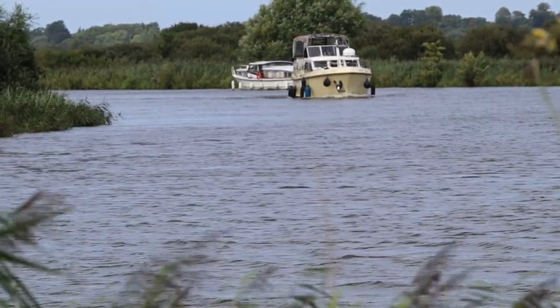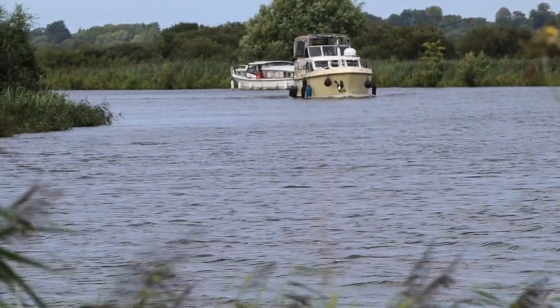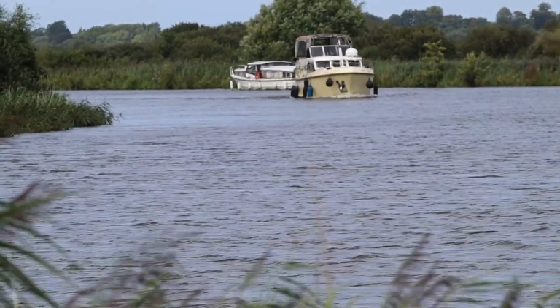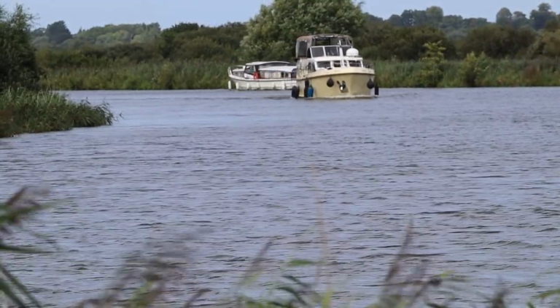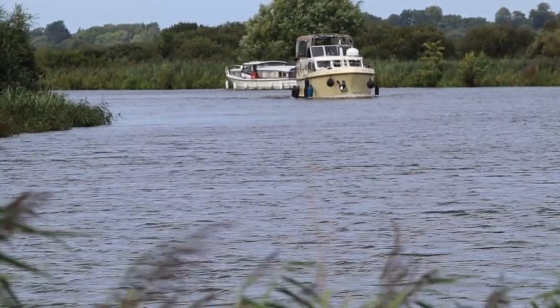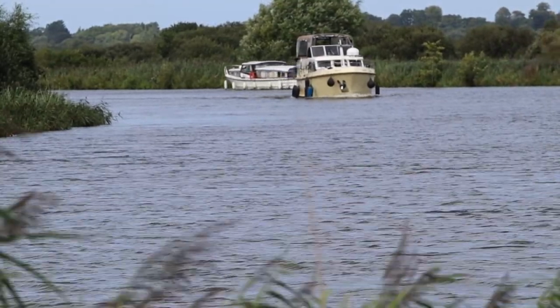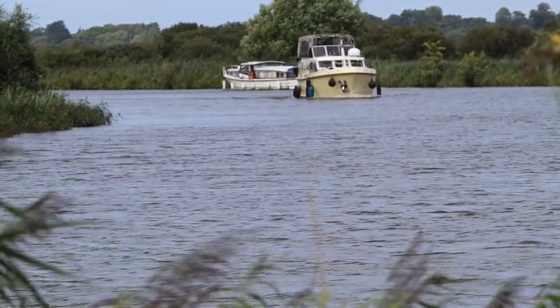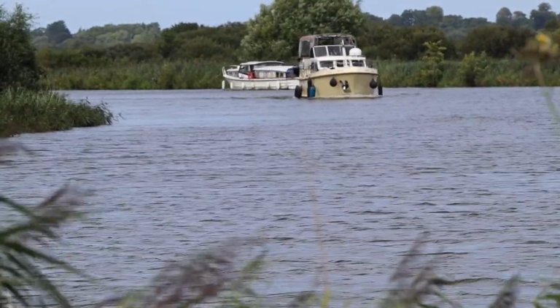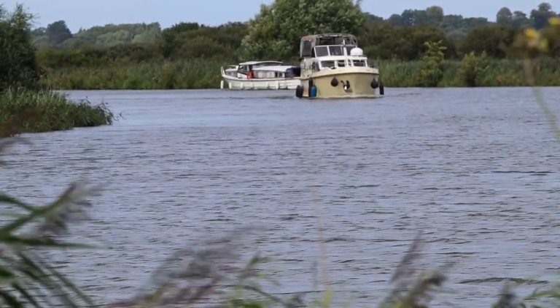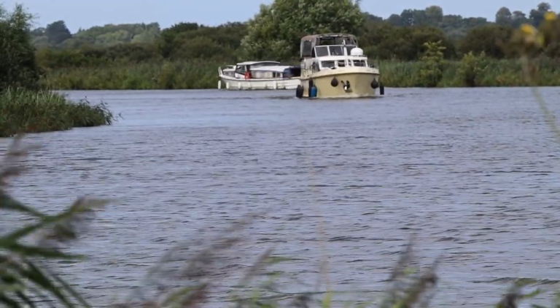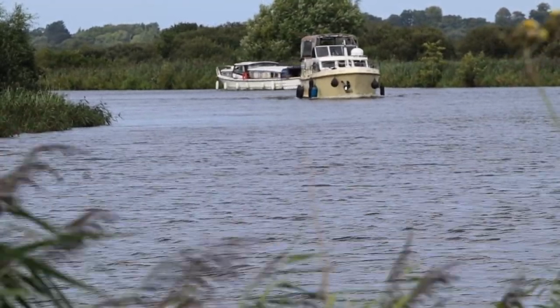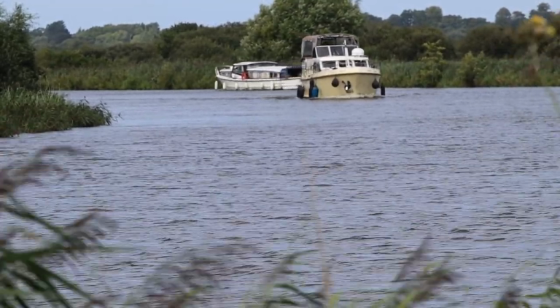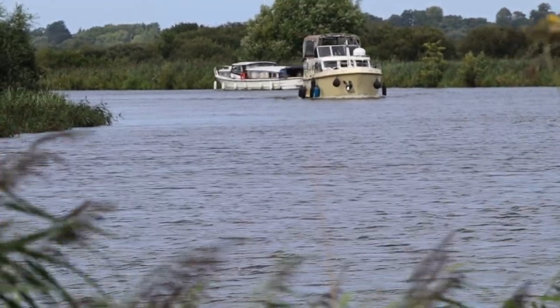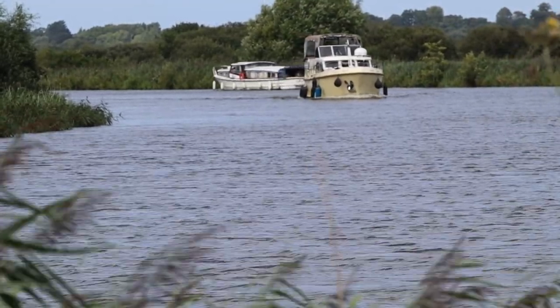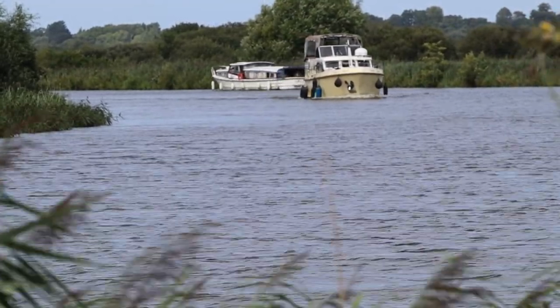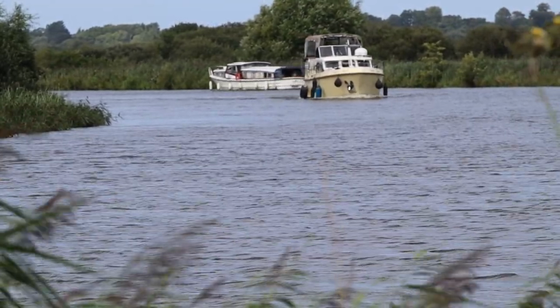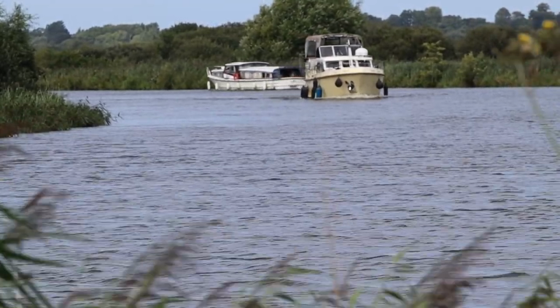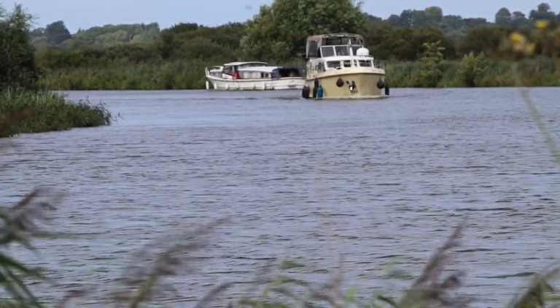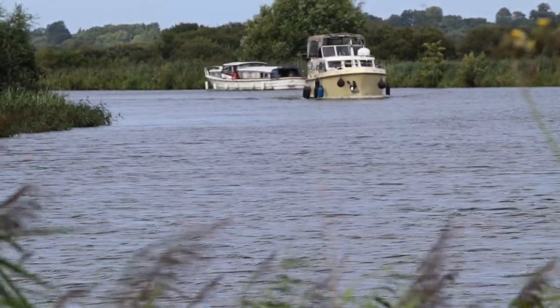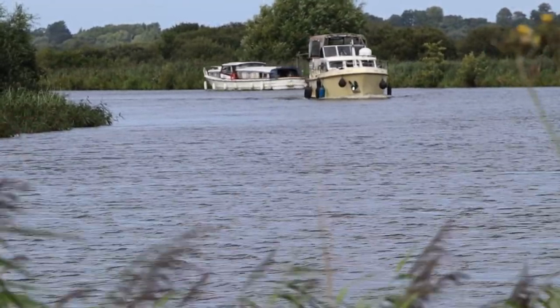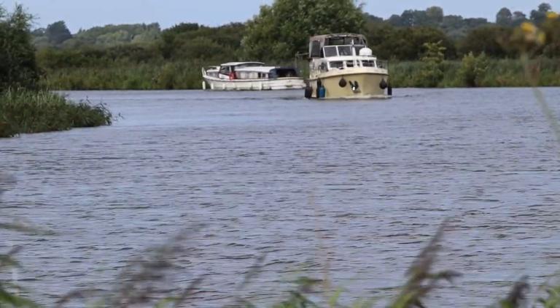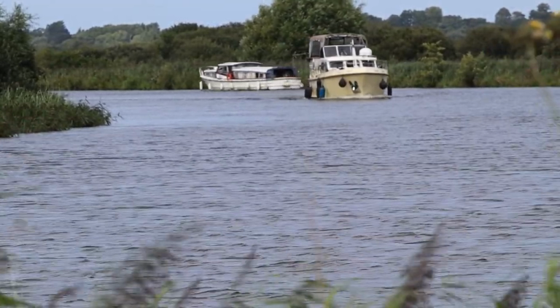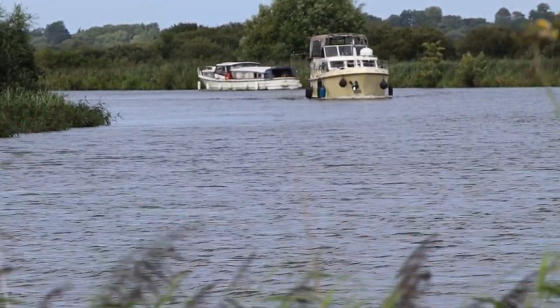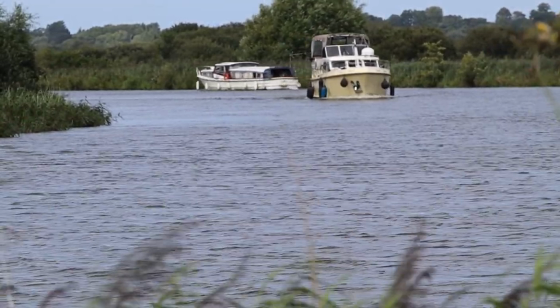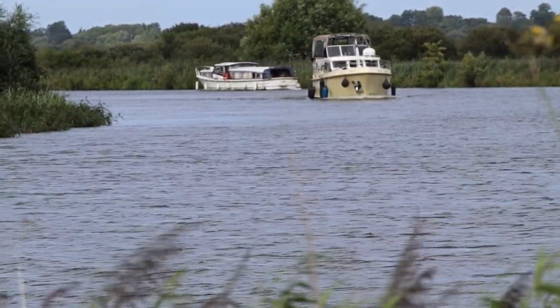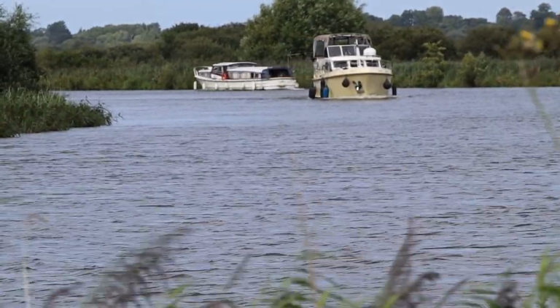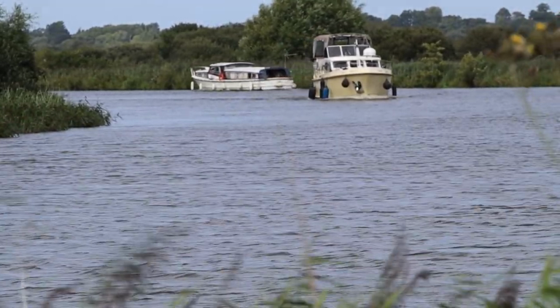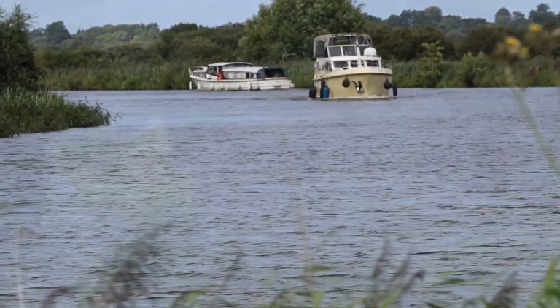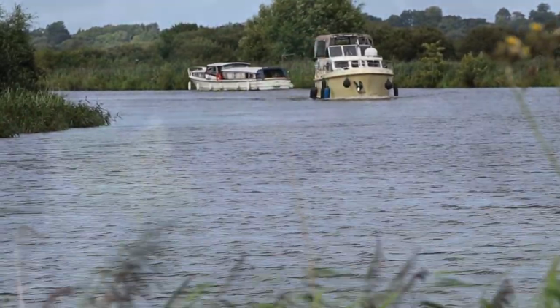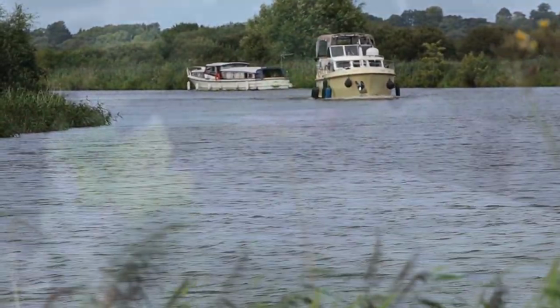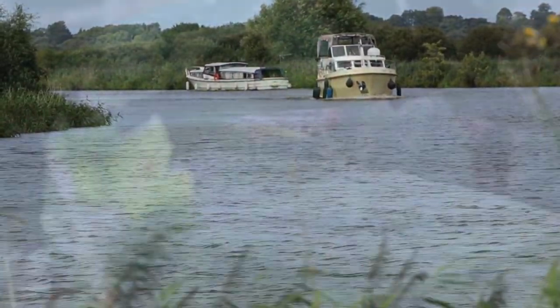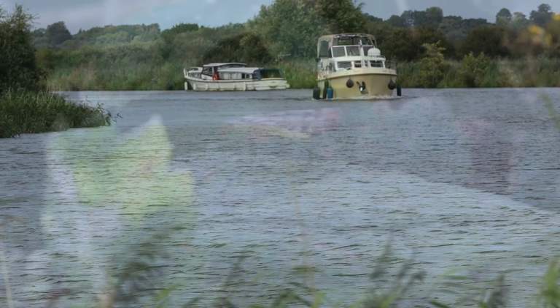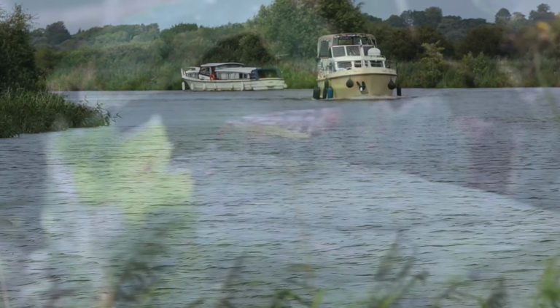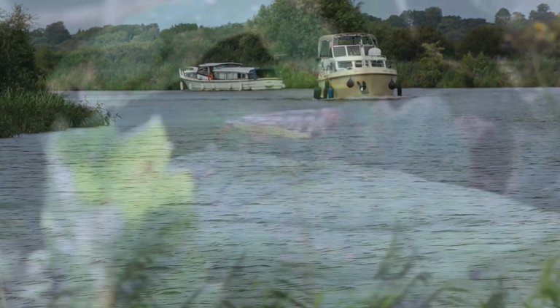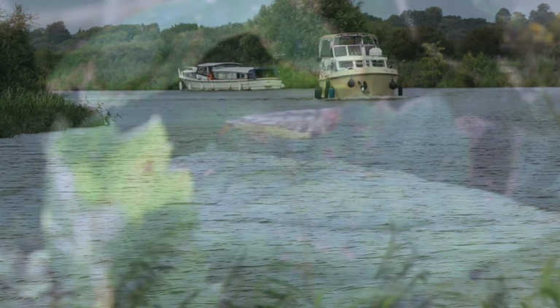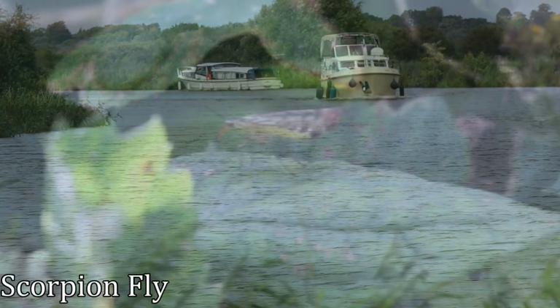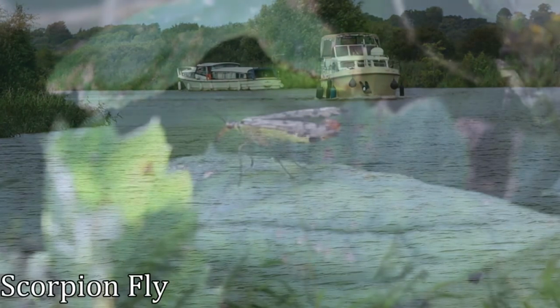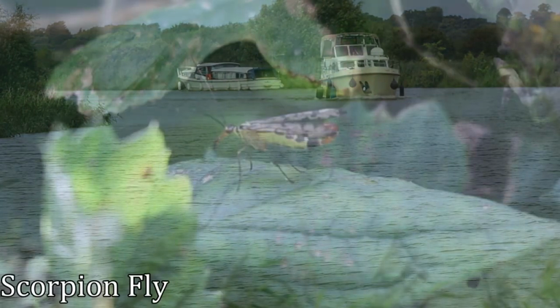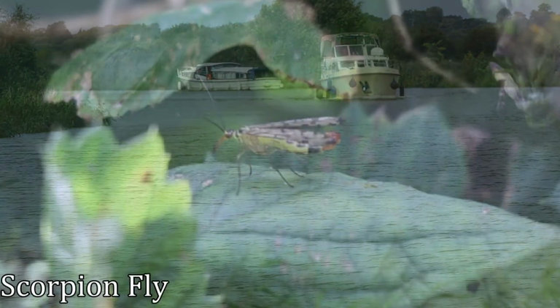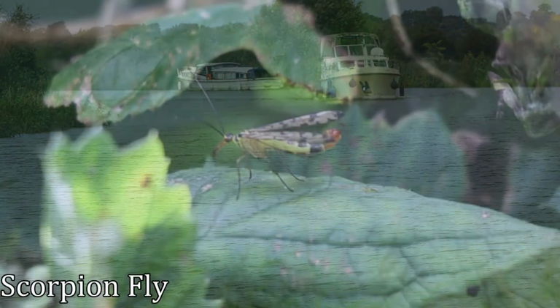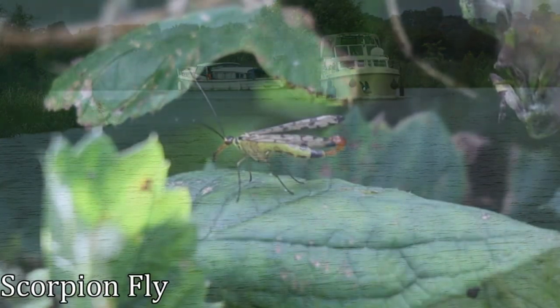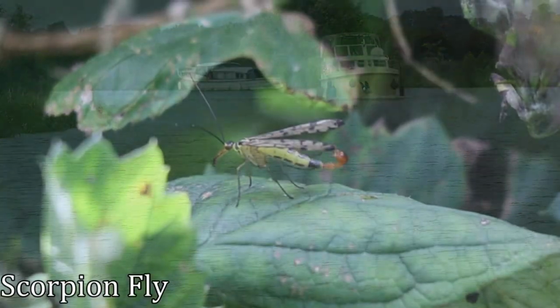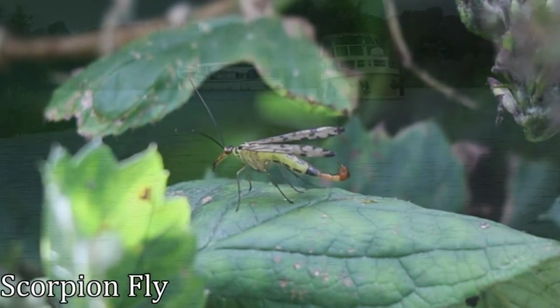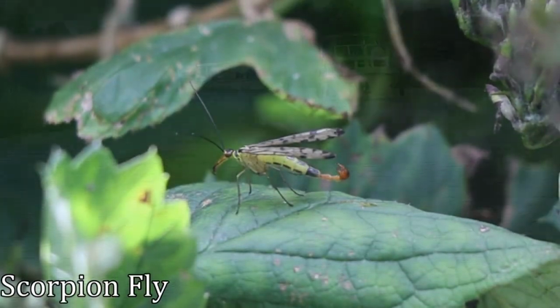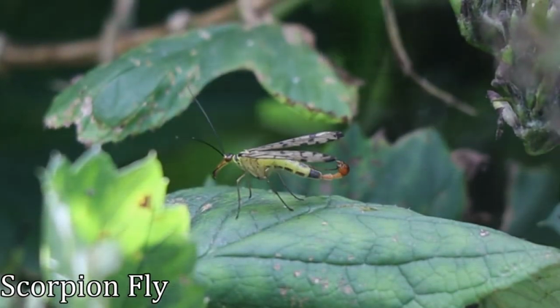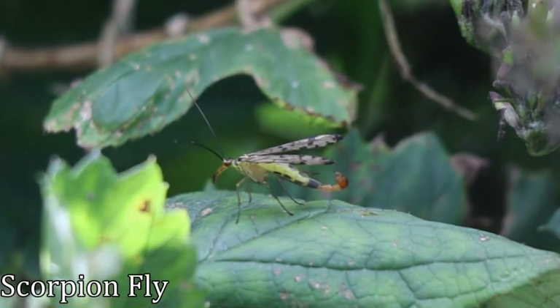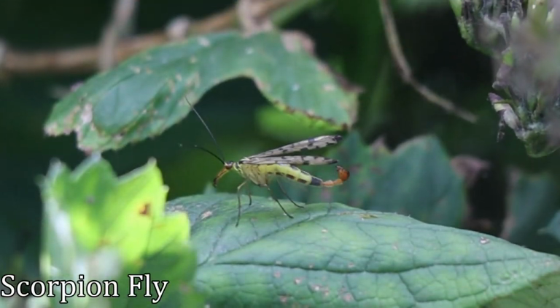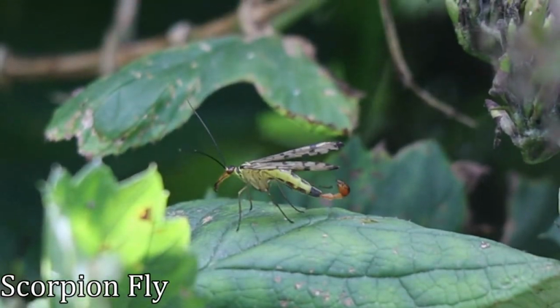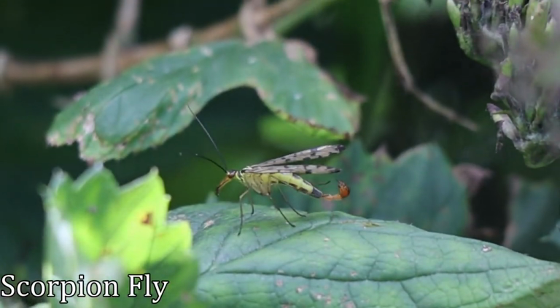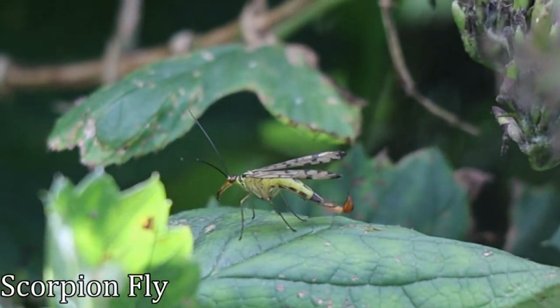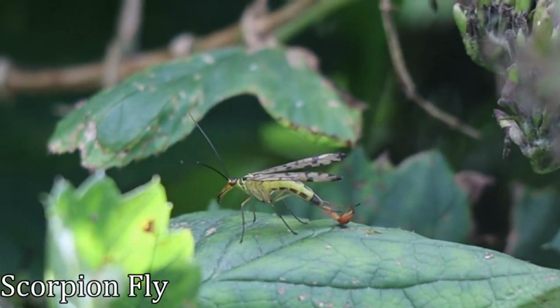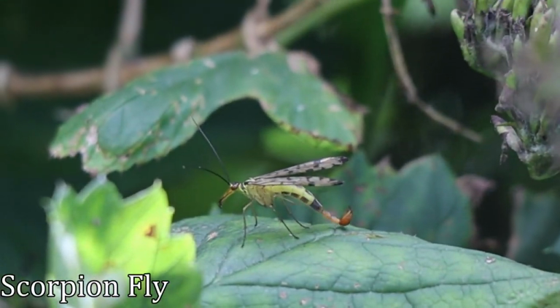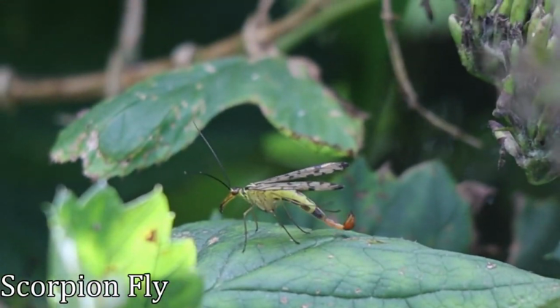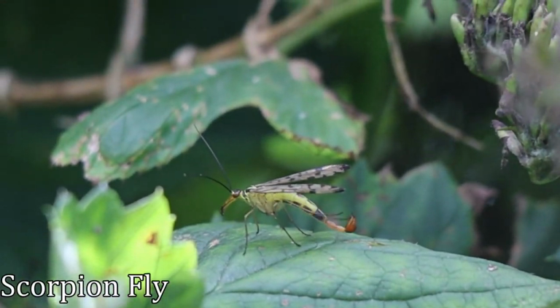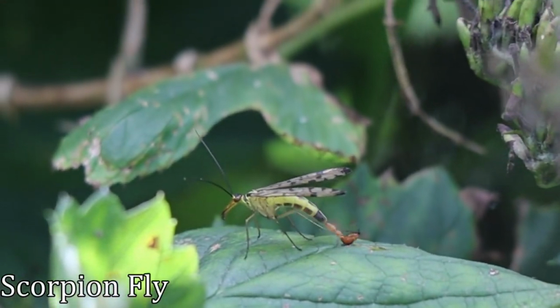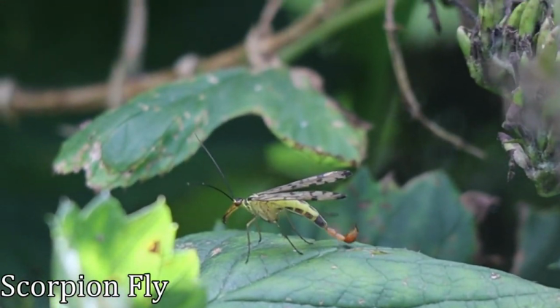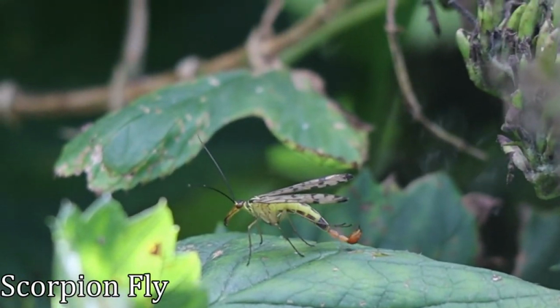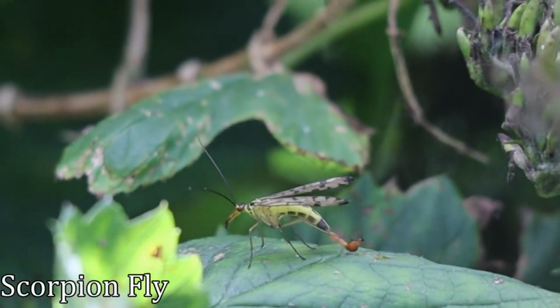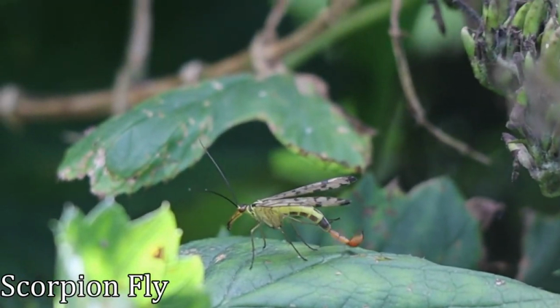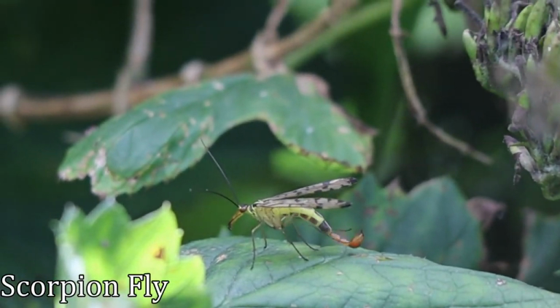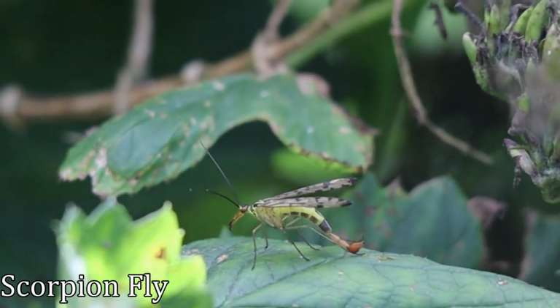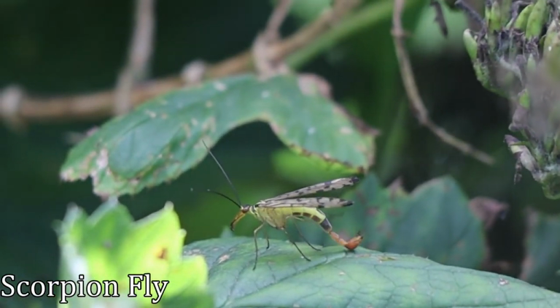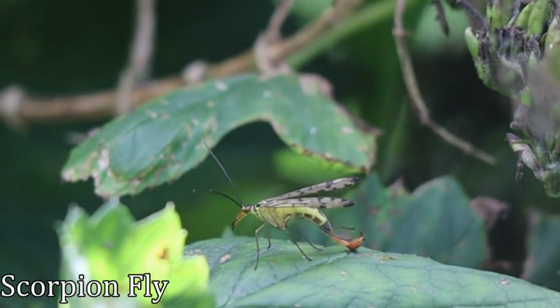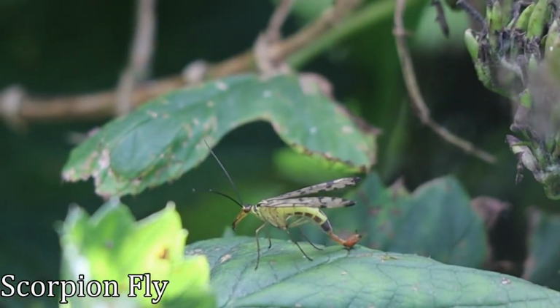After the mild disappointment of the first hide, I was extremely pleased to see this — it's a scorpion fly, the first one I've seen this year.